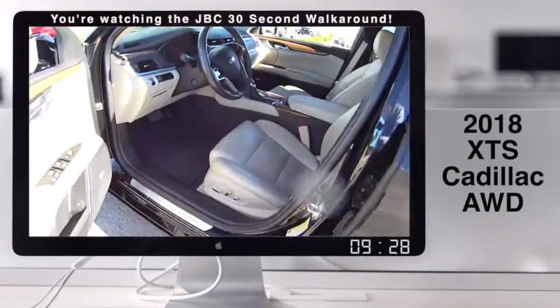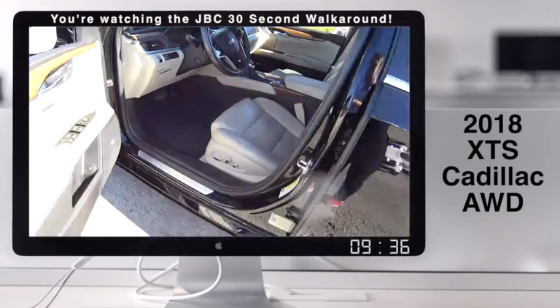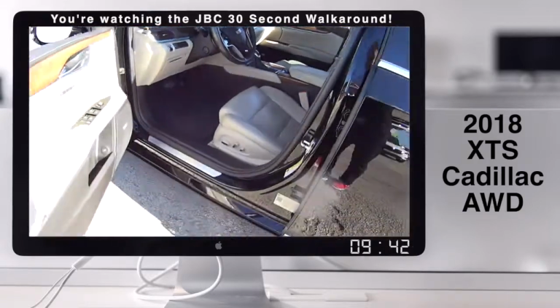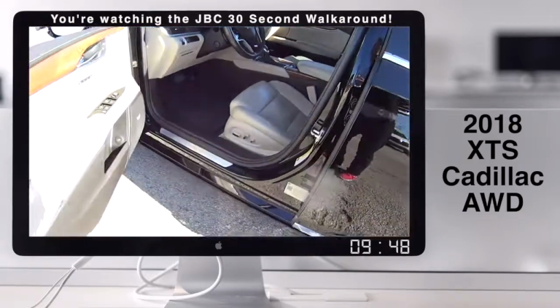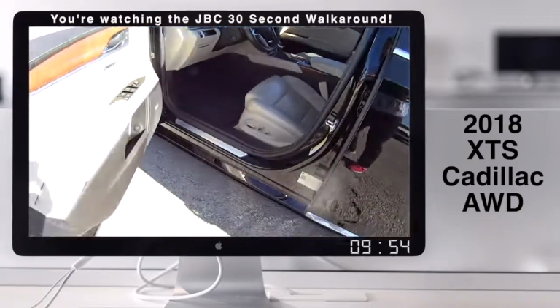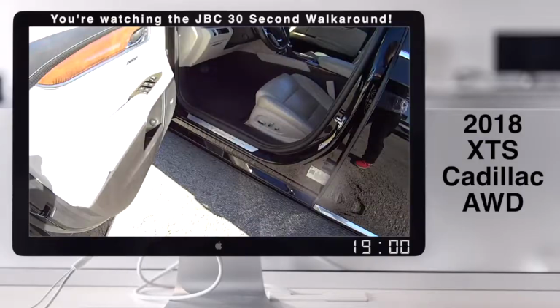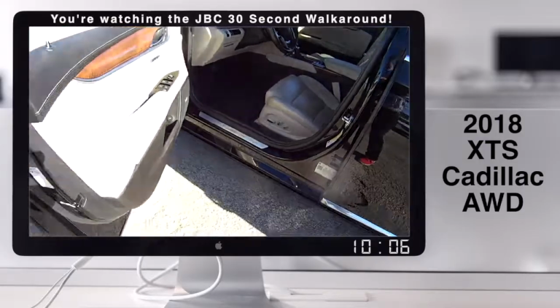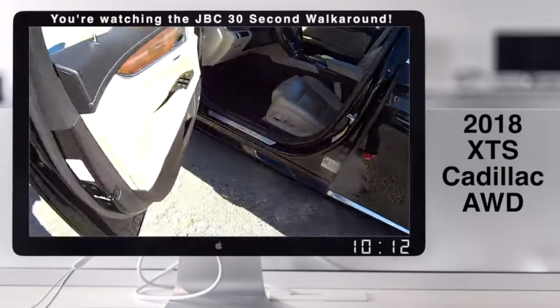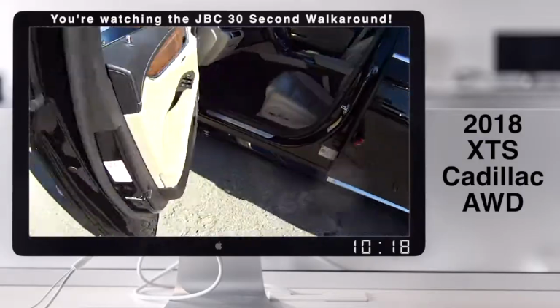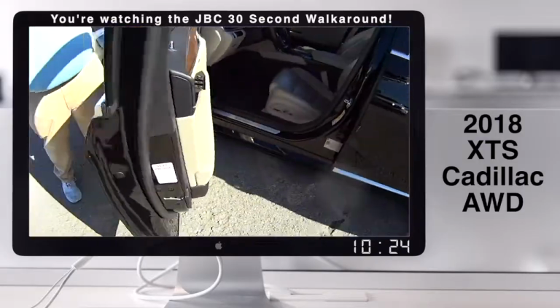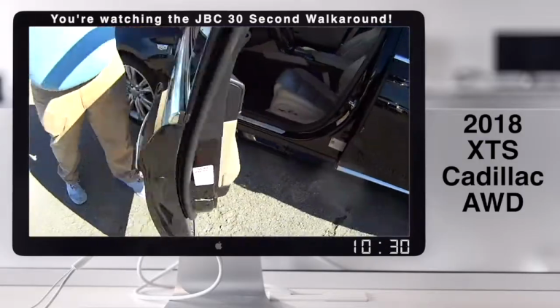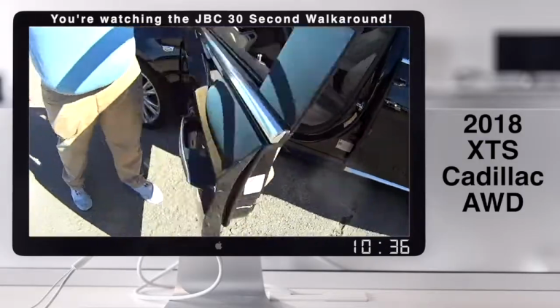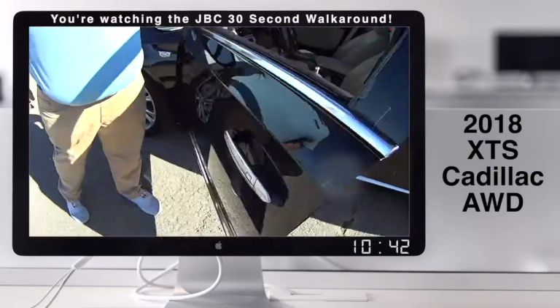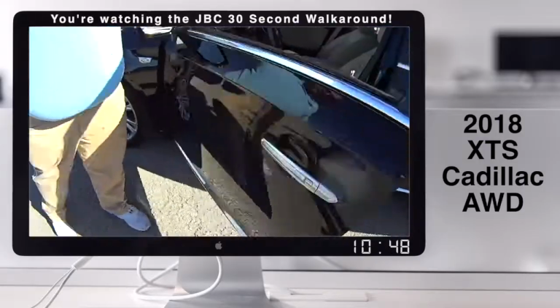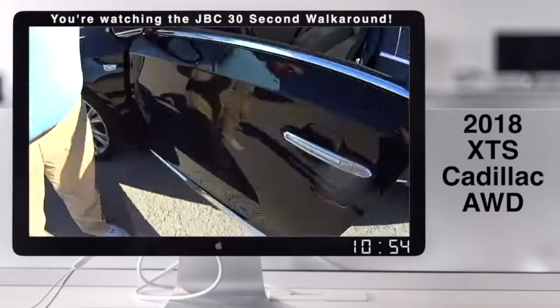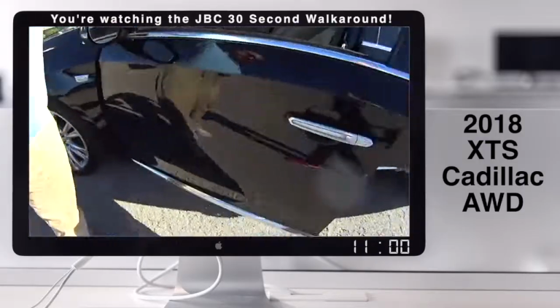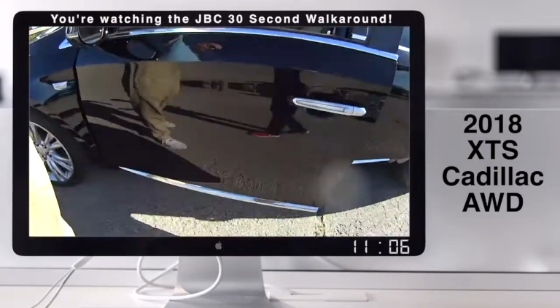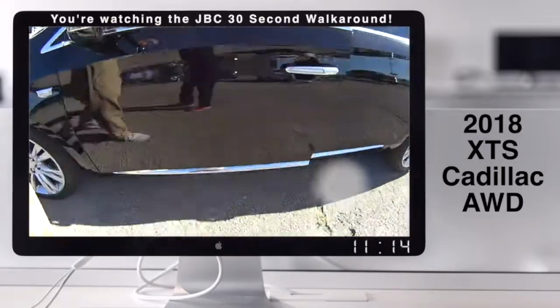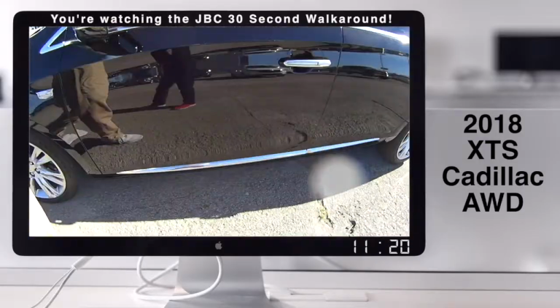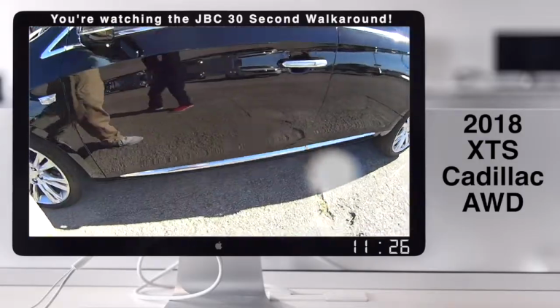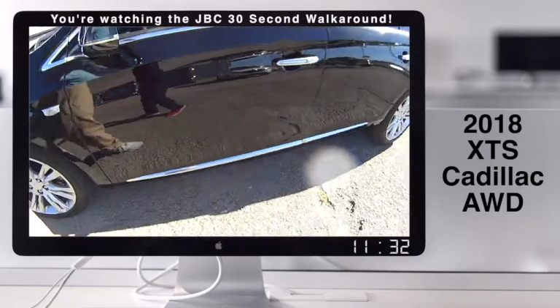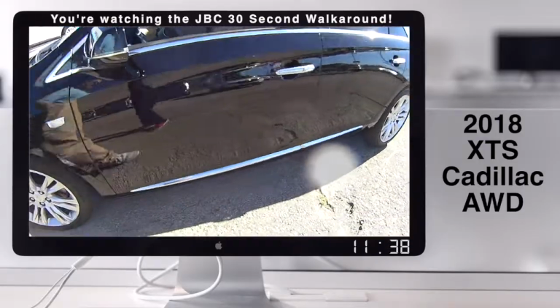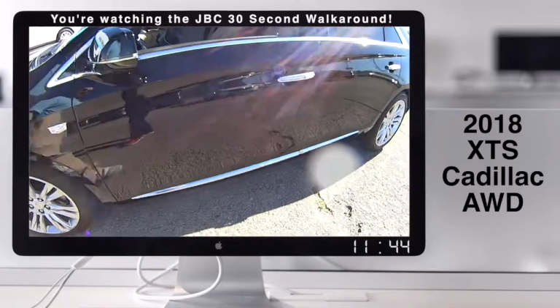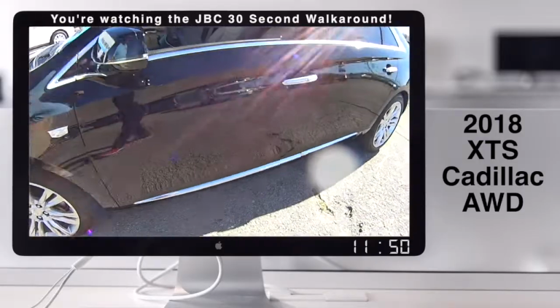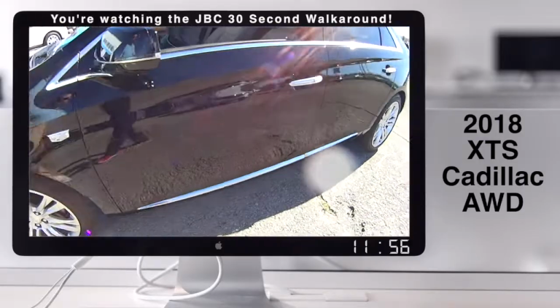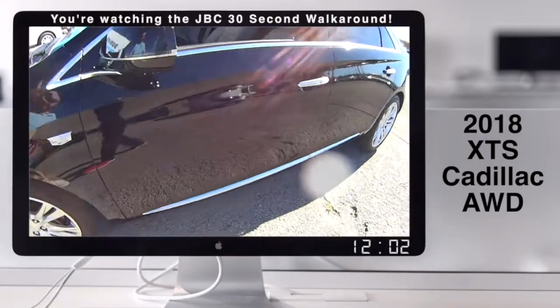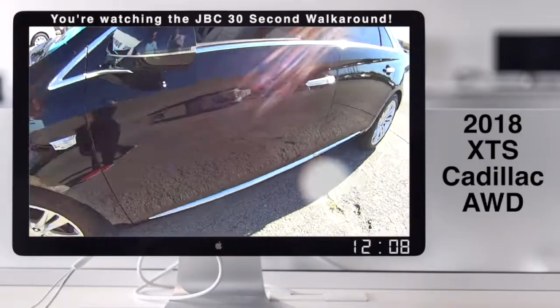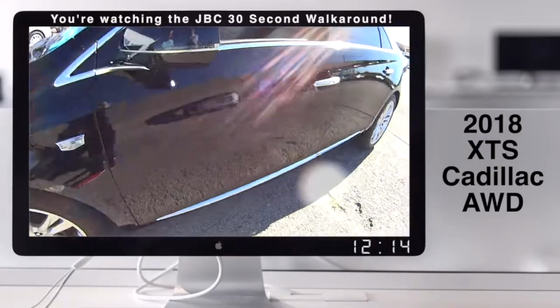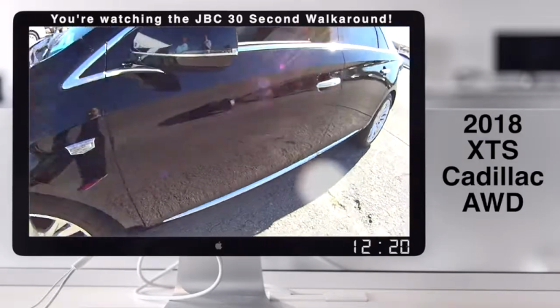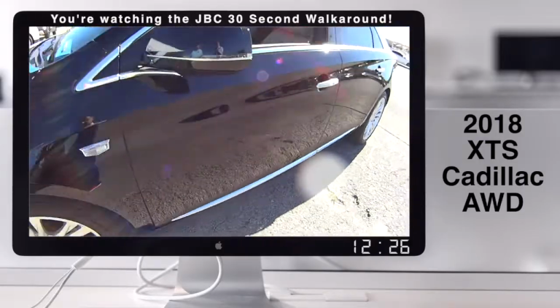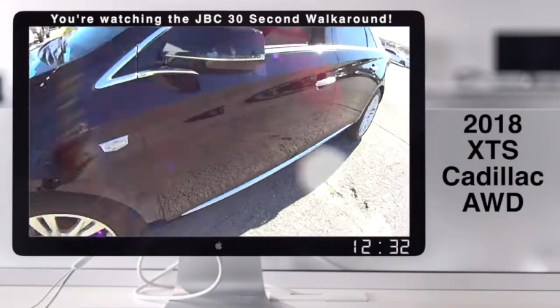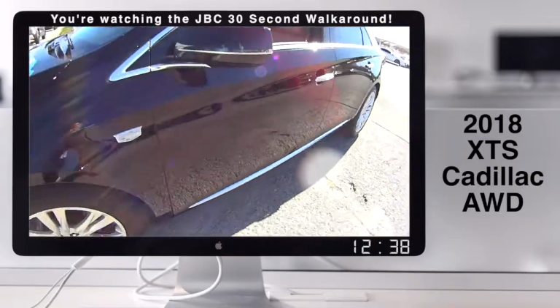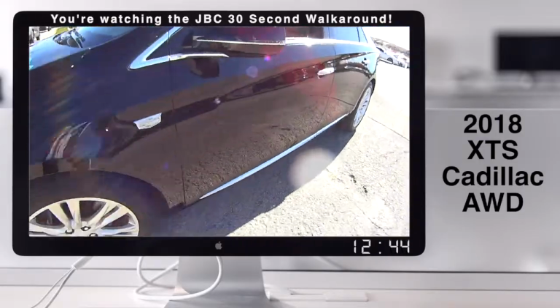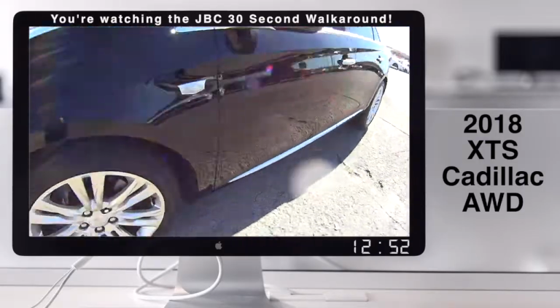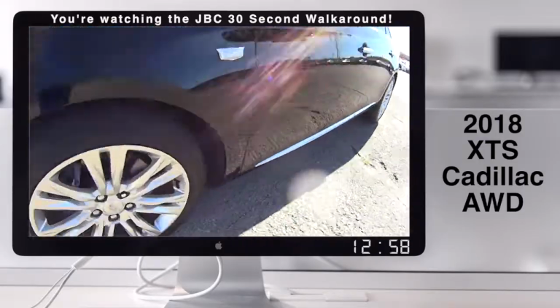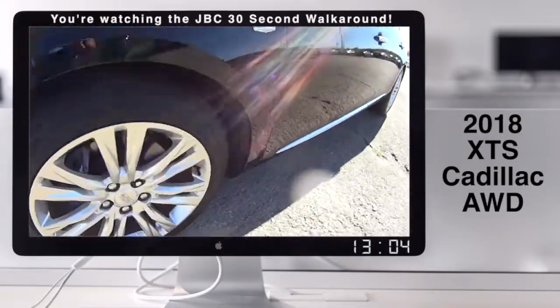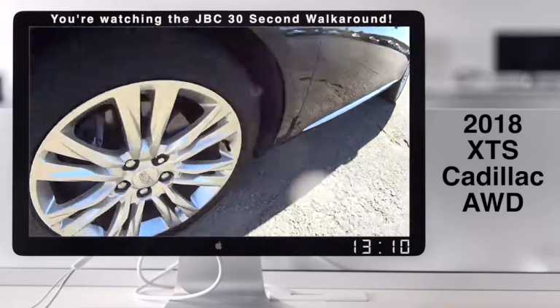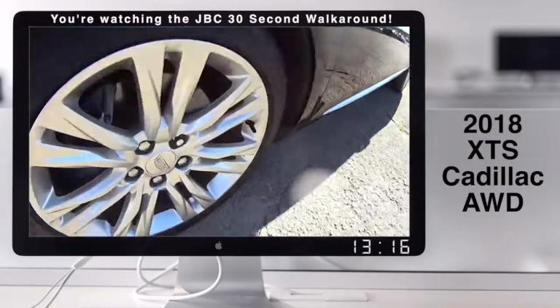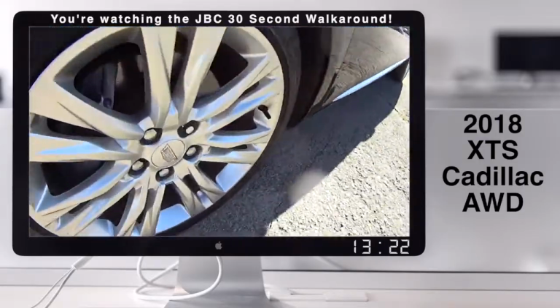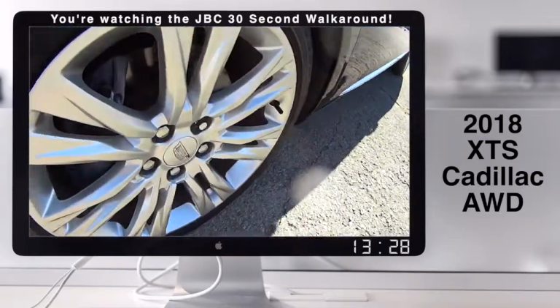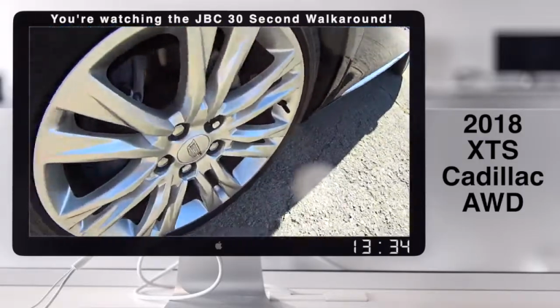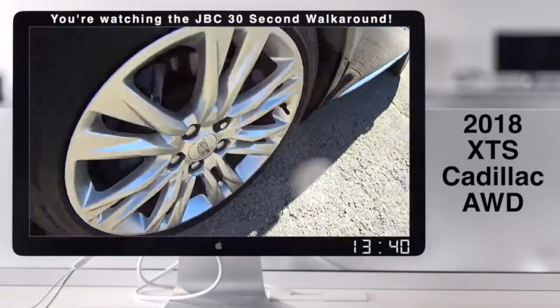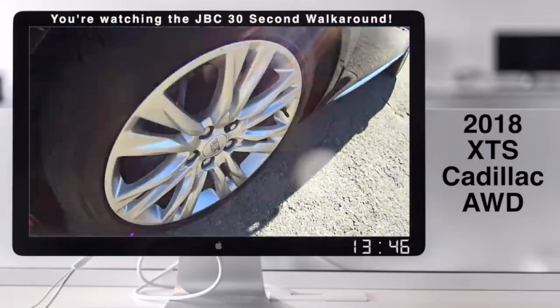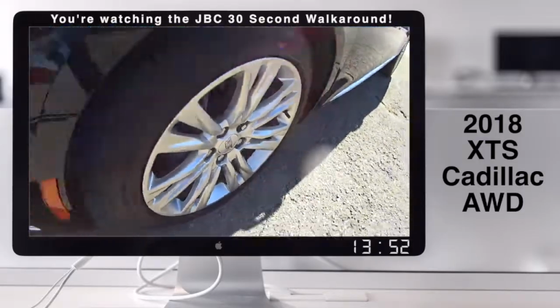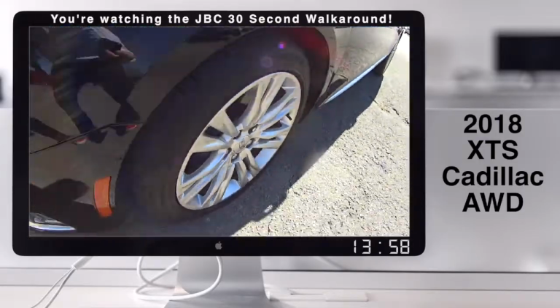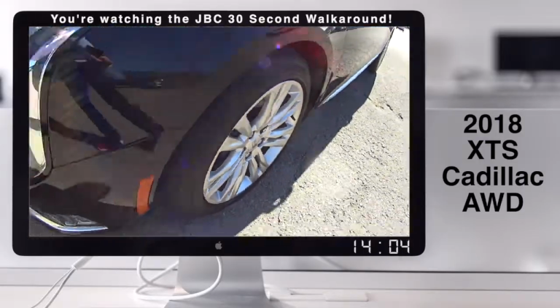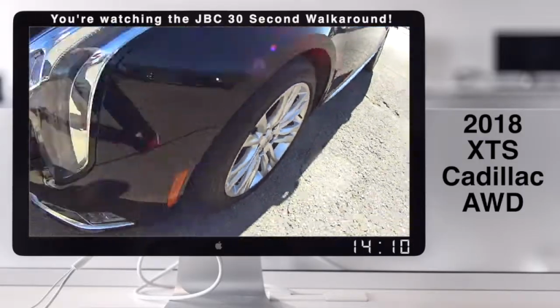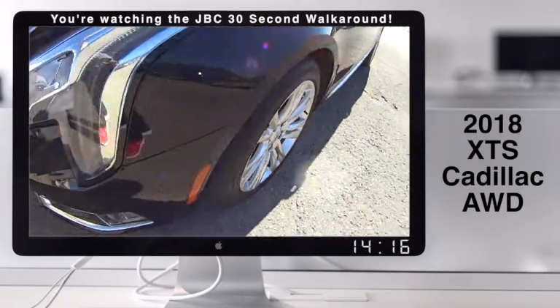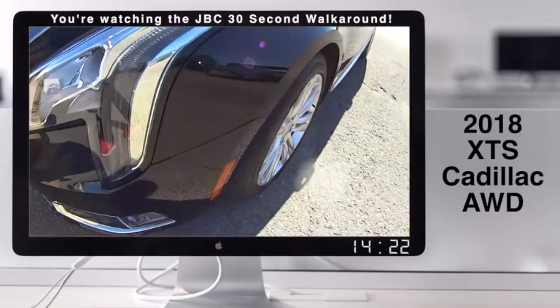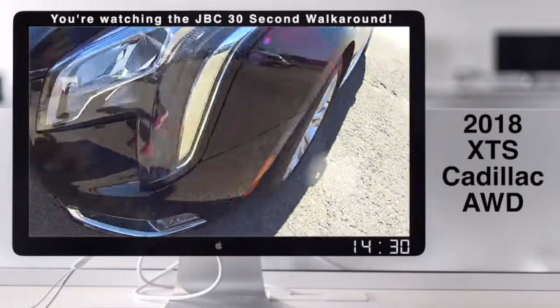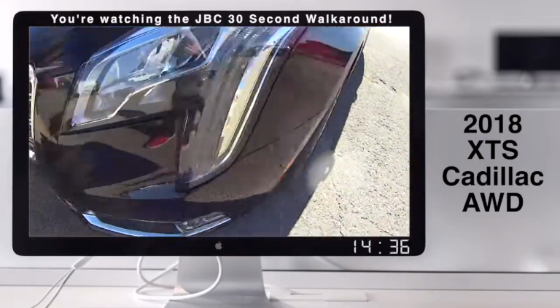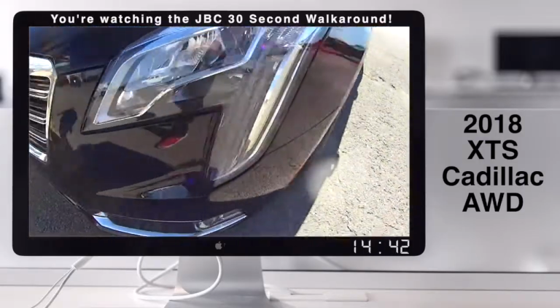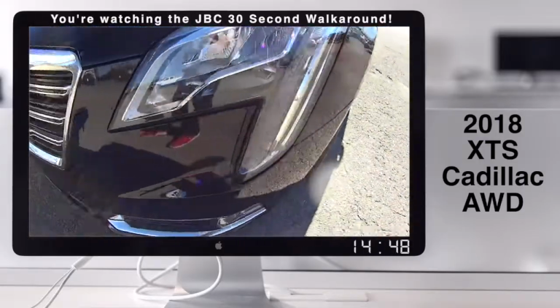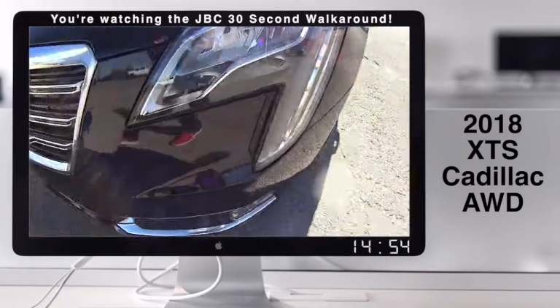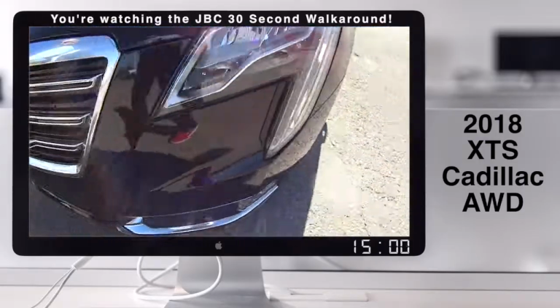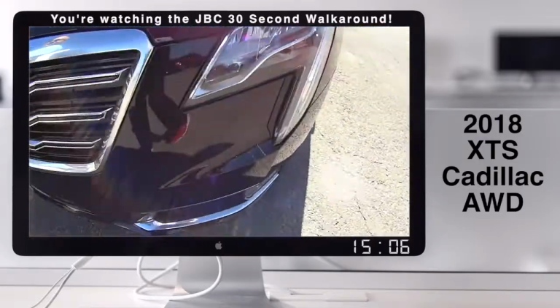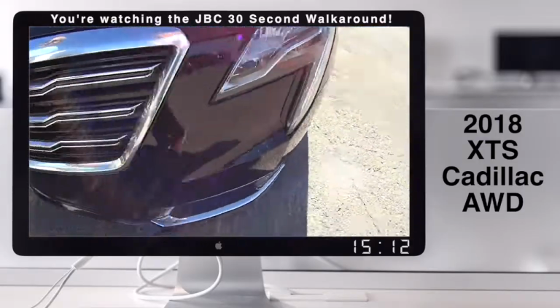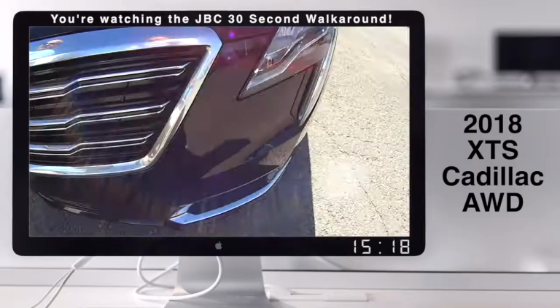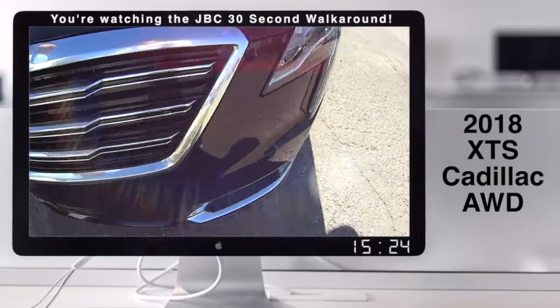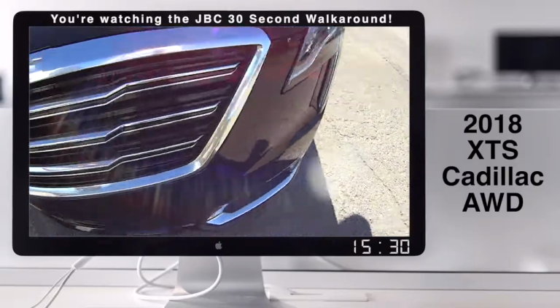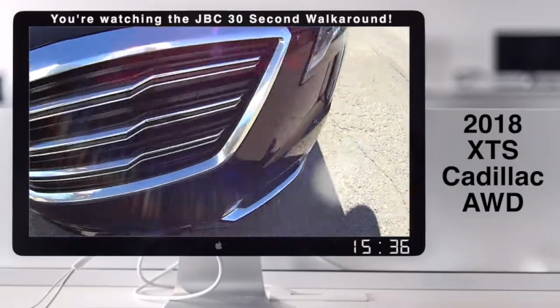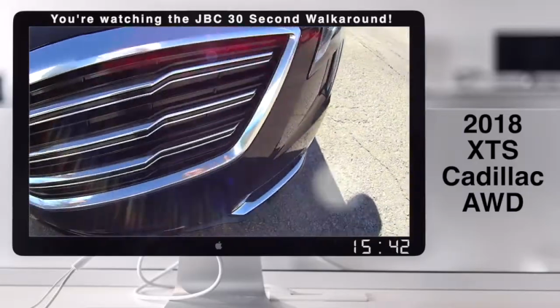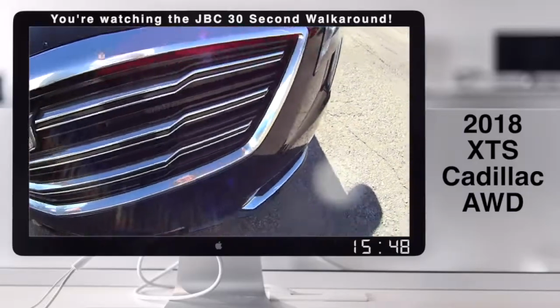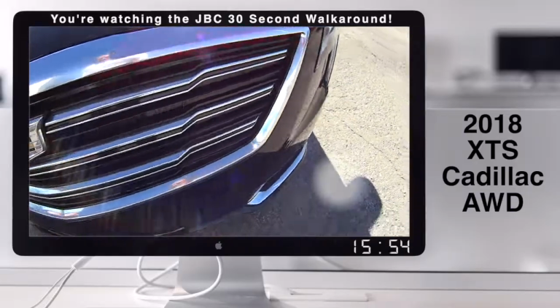This is nice. It's in the beautiful black. The Cadillacs look great. Look at those rims. I love the front.